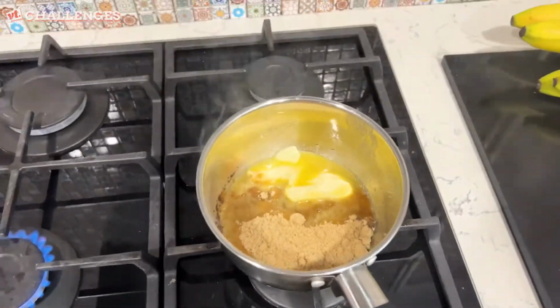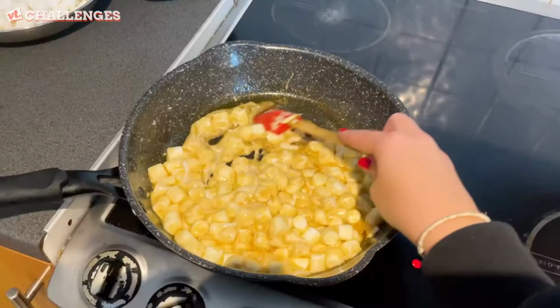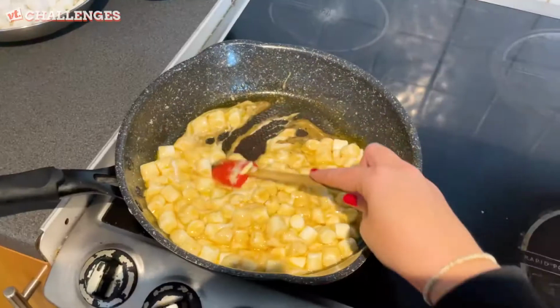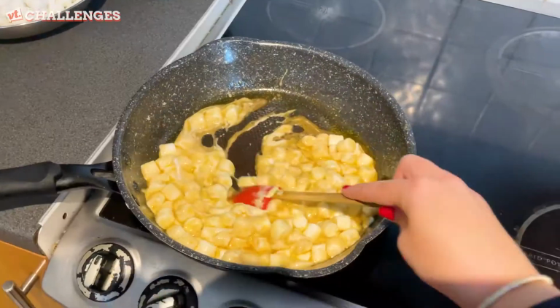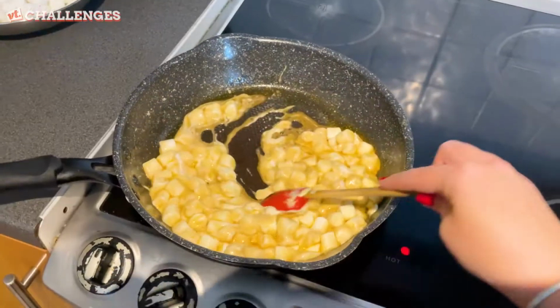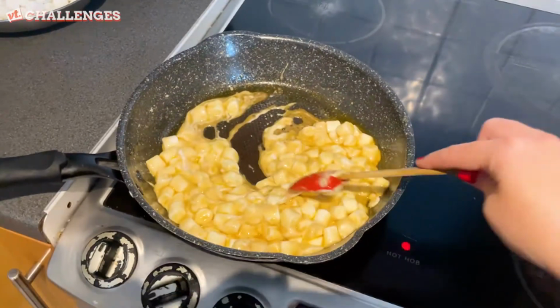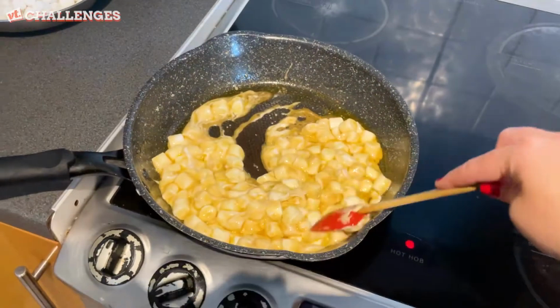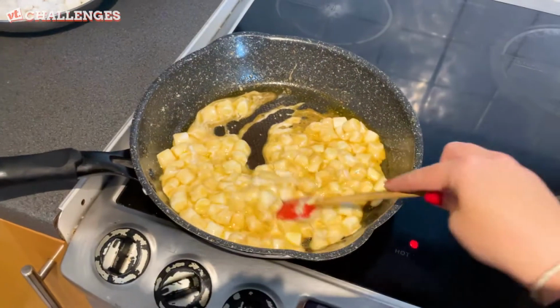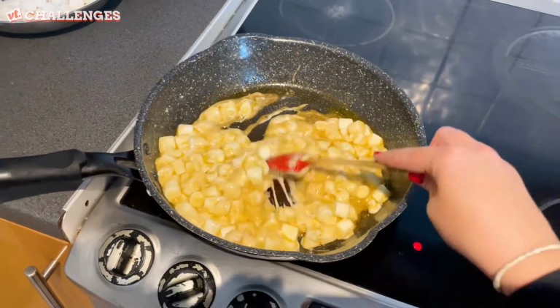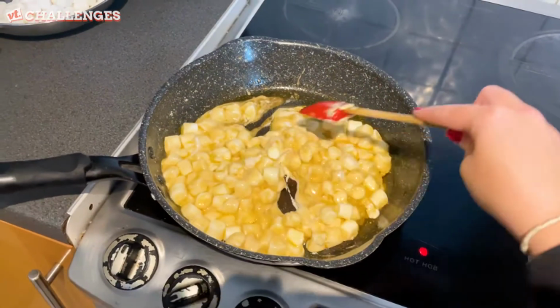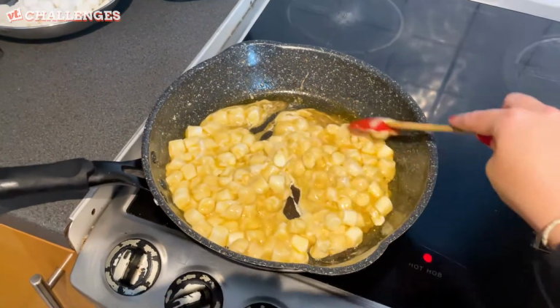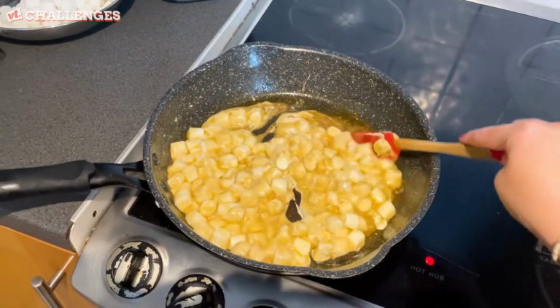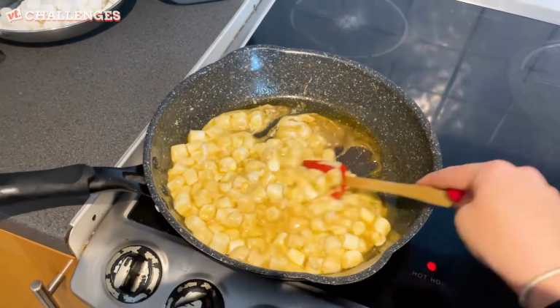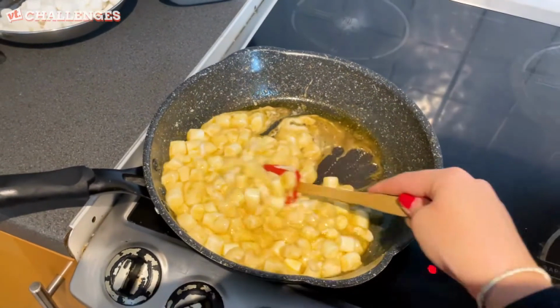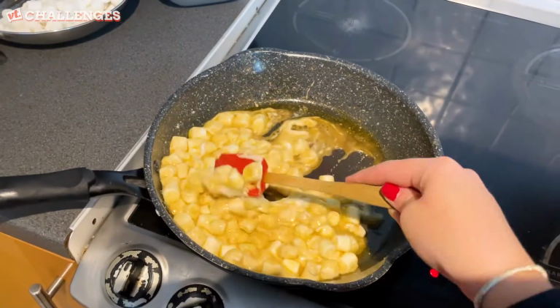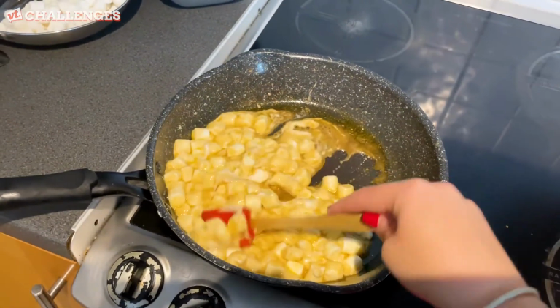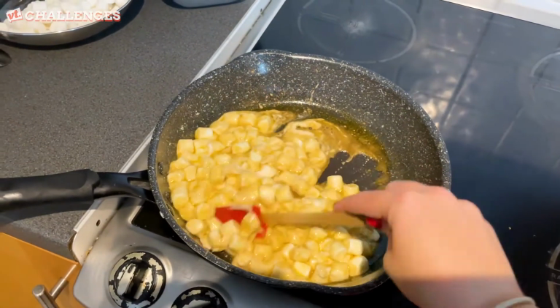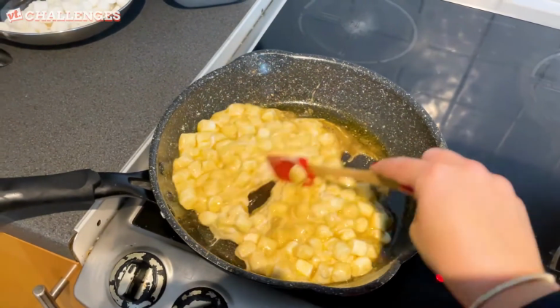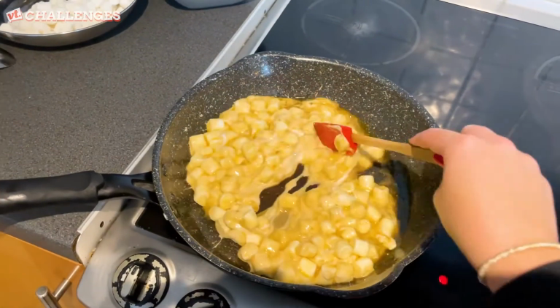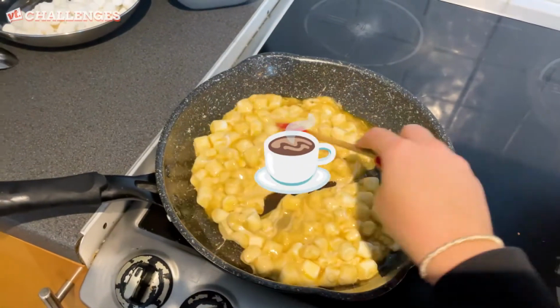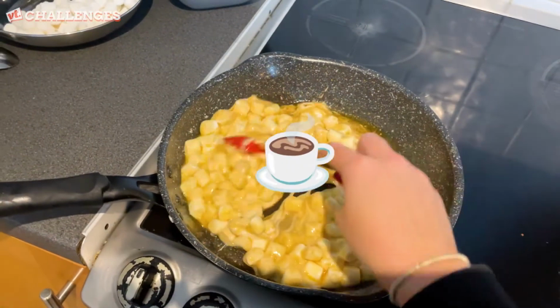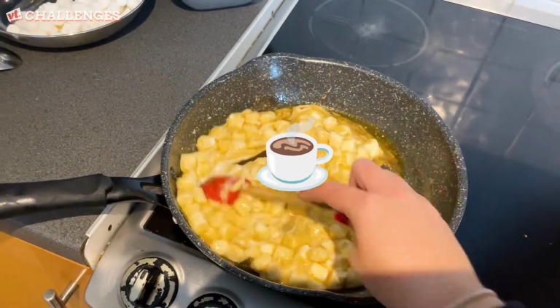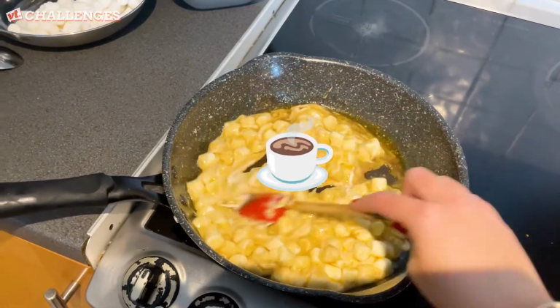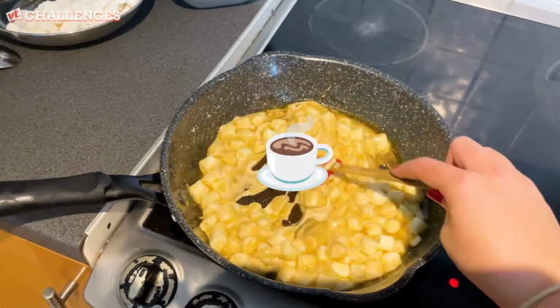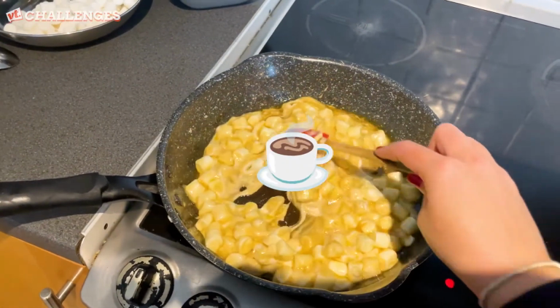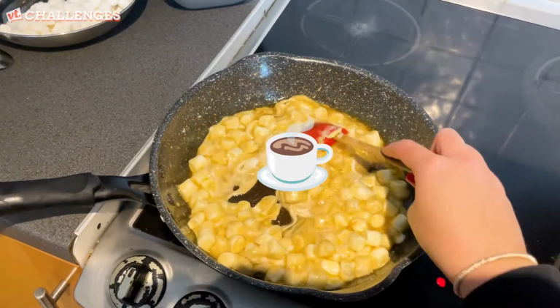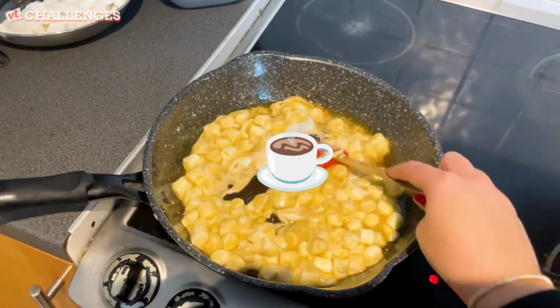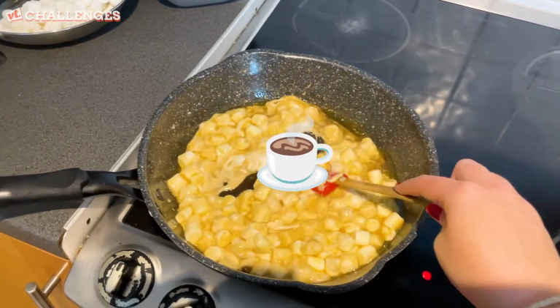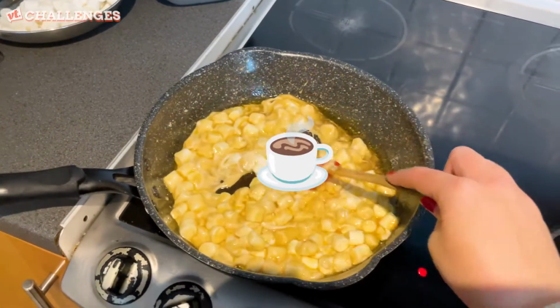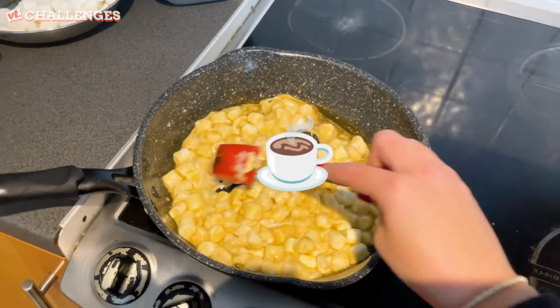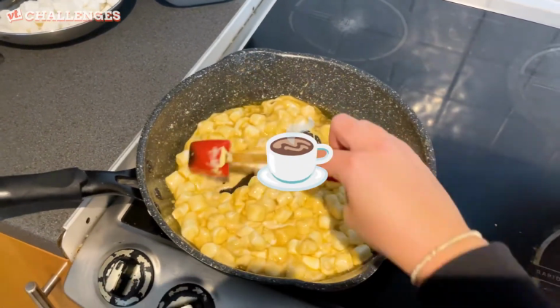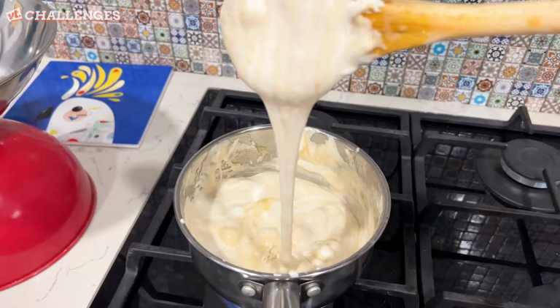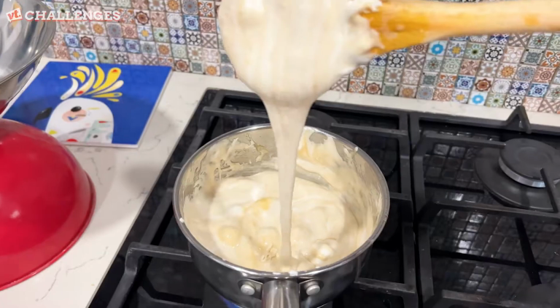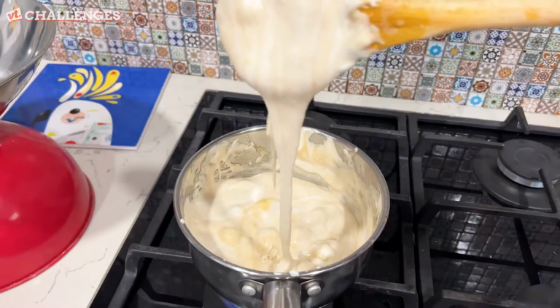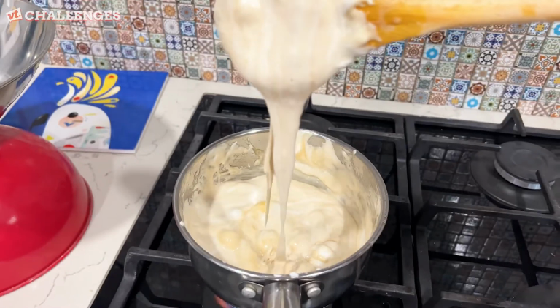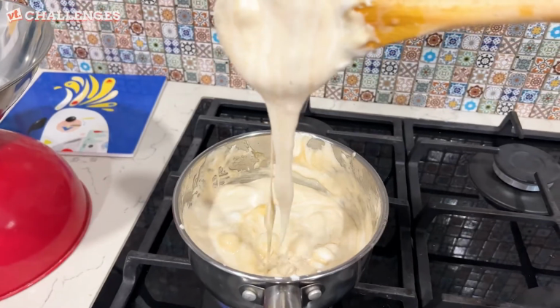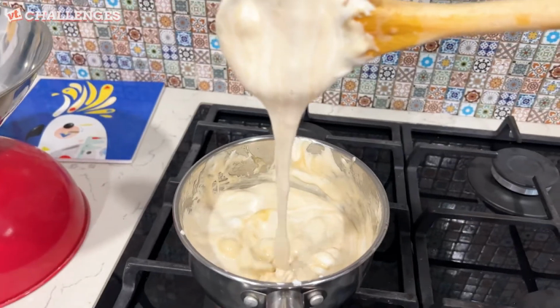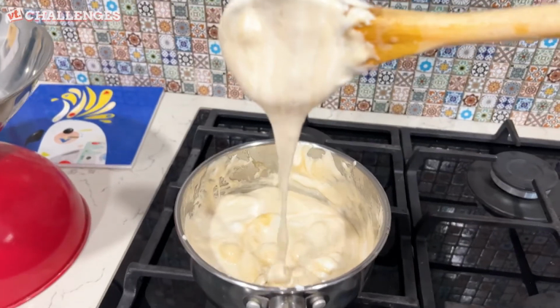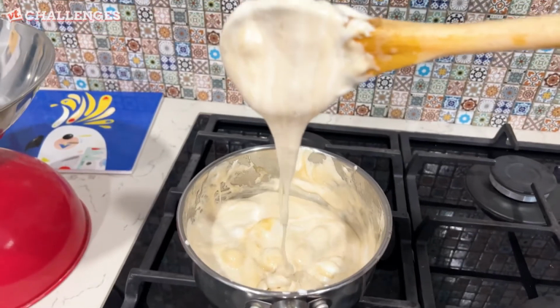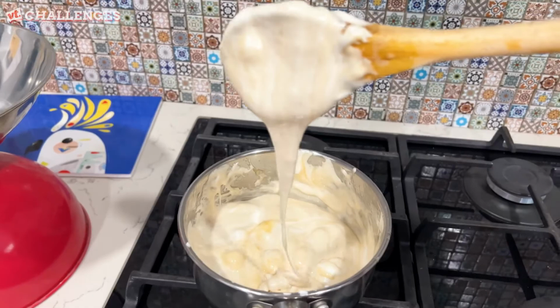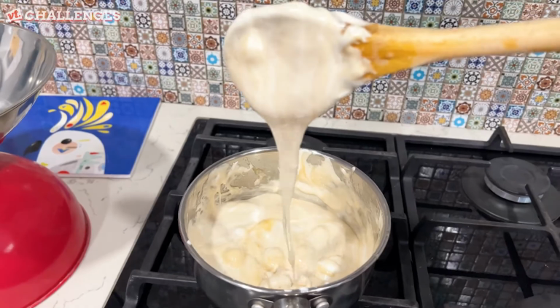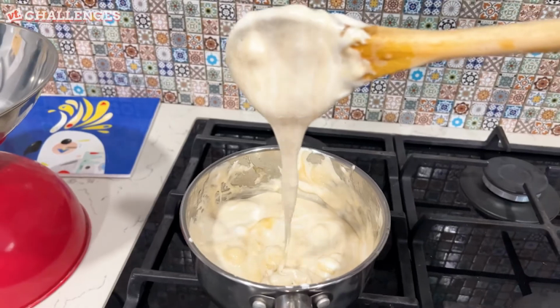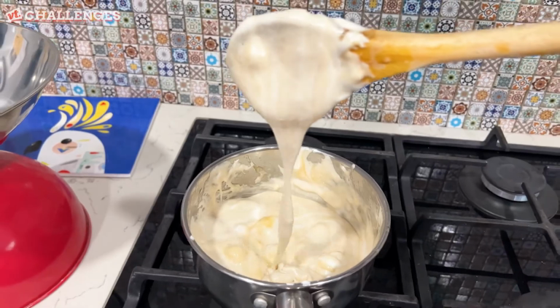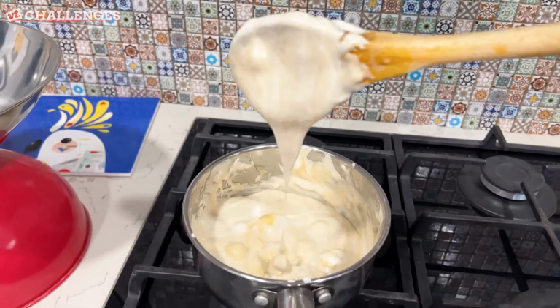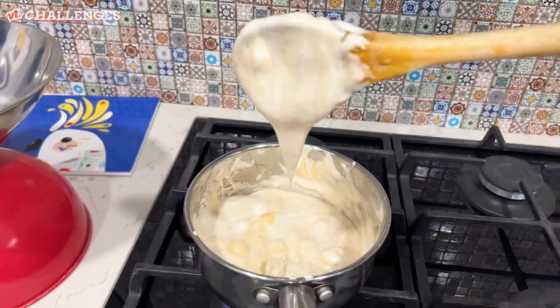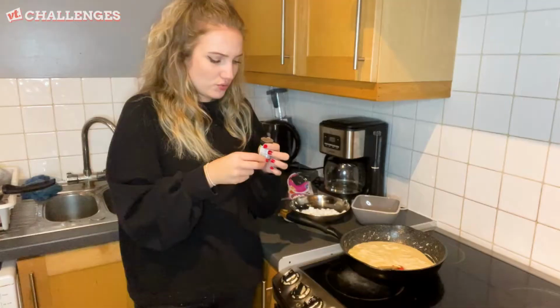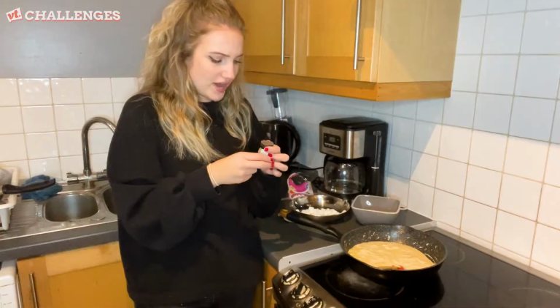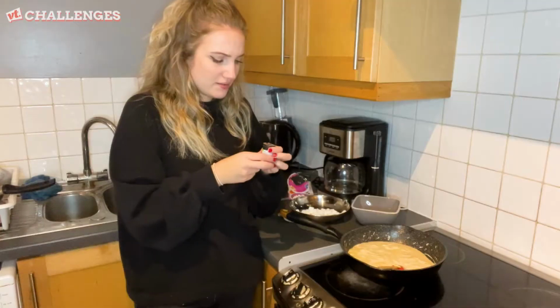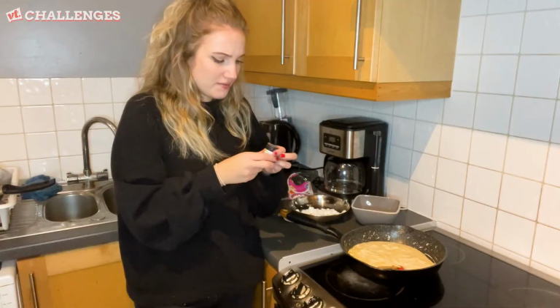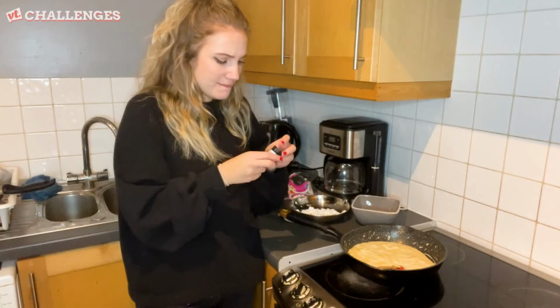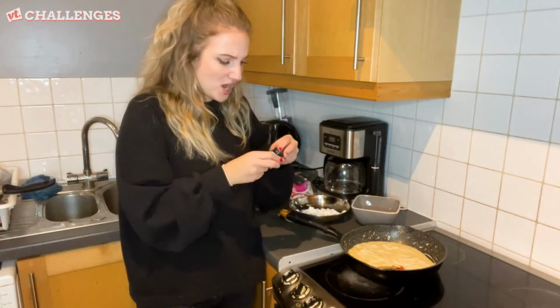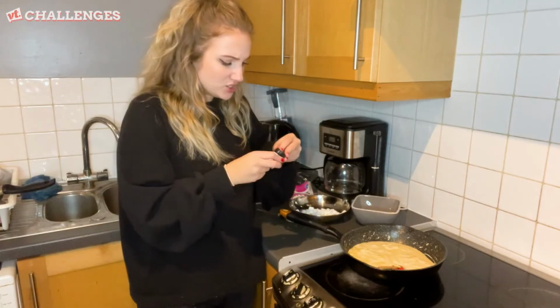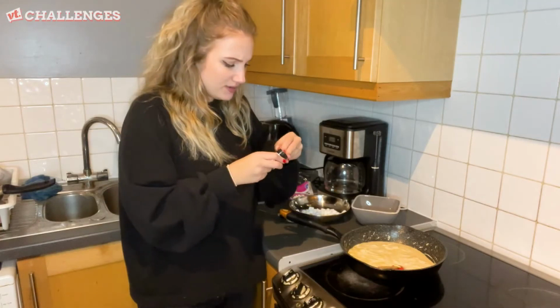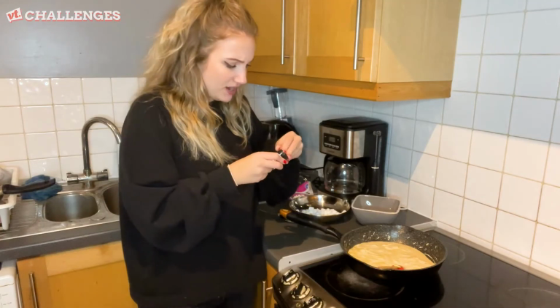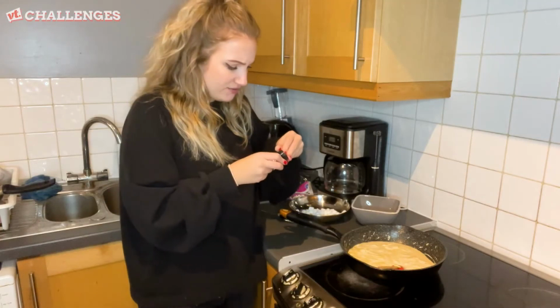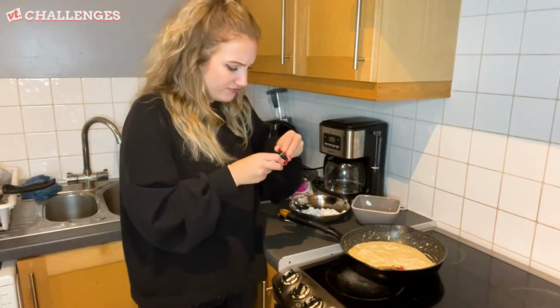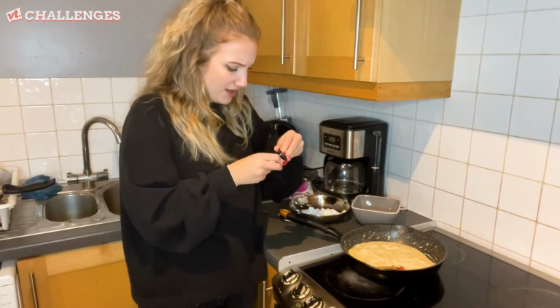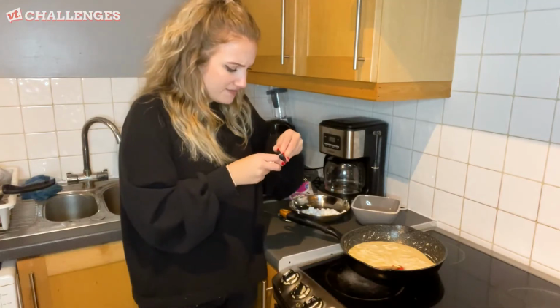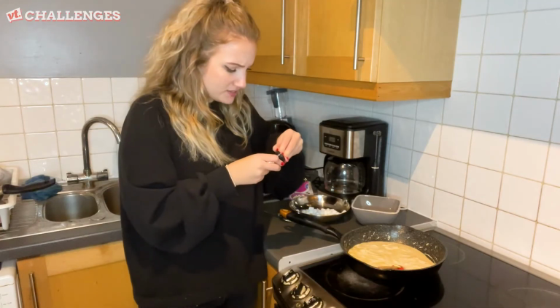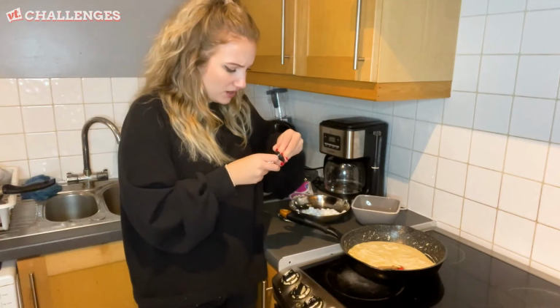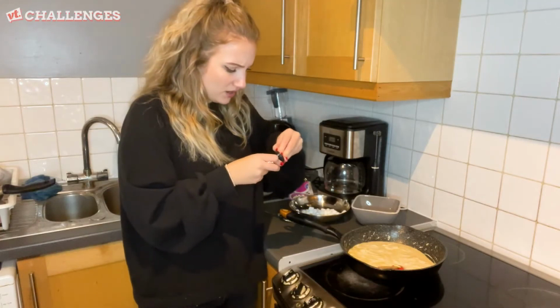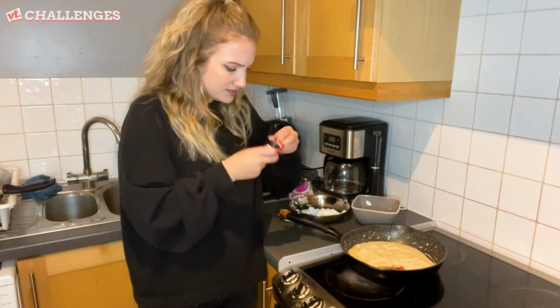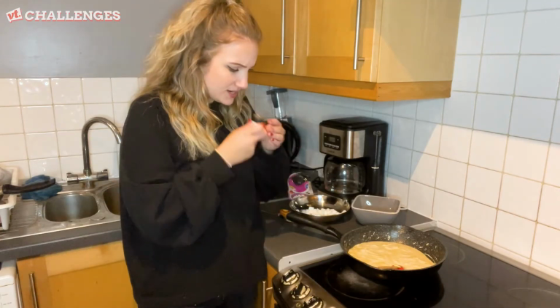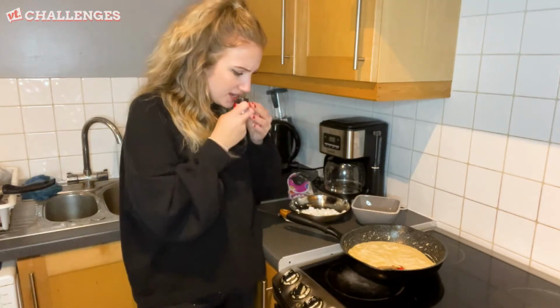Who loves to melt marshmallows on top of our chocolate? I do. Quick, my marshmallow fluff is hardening.